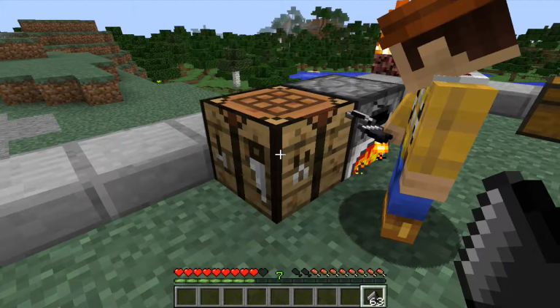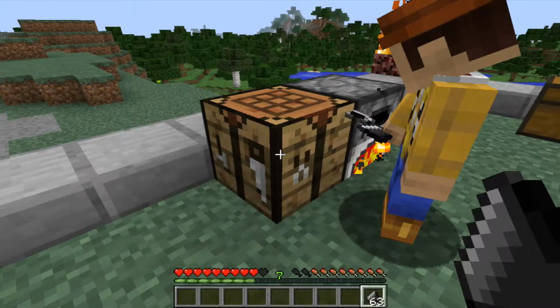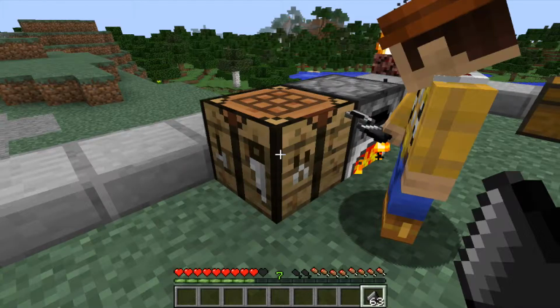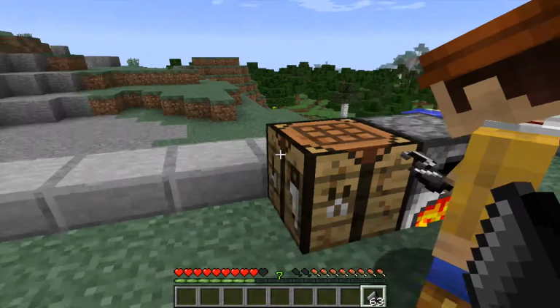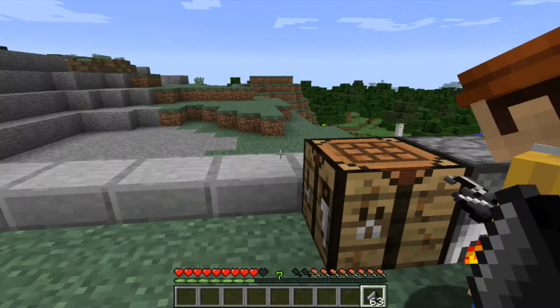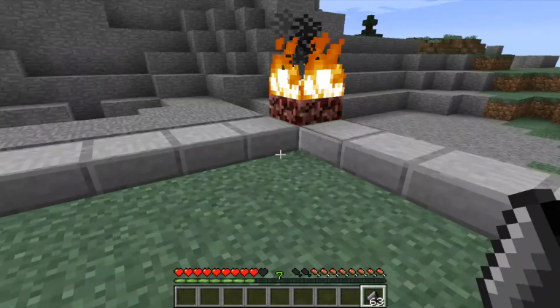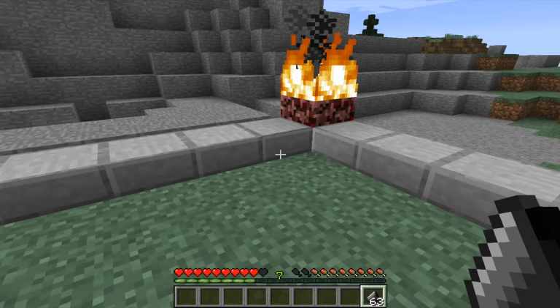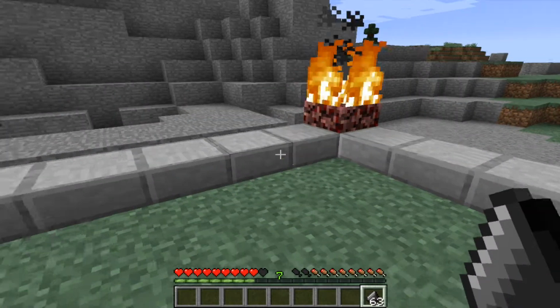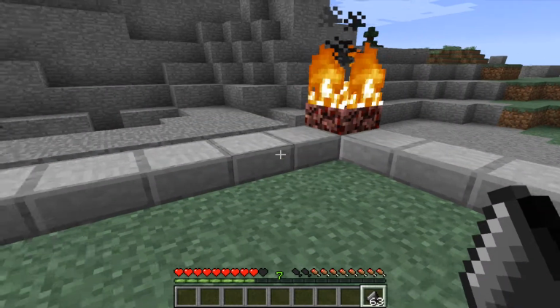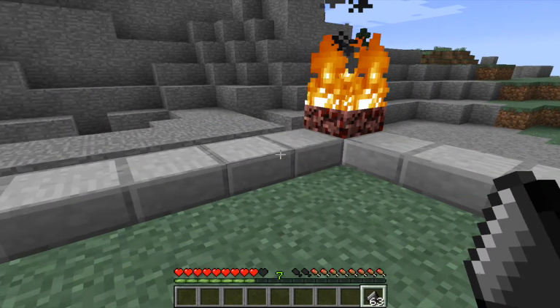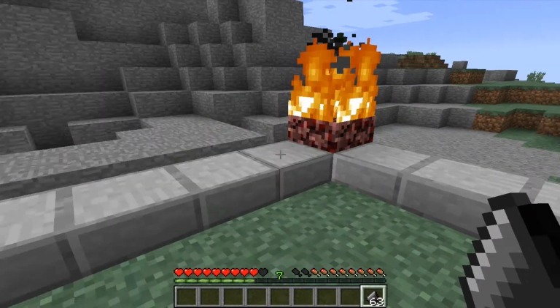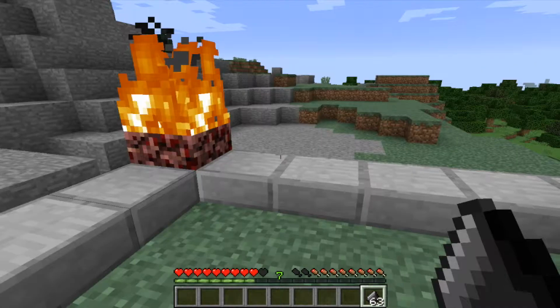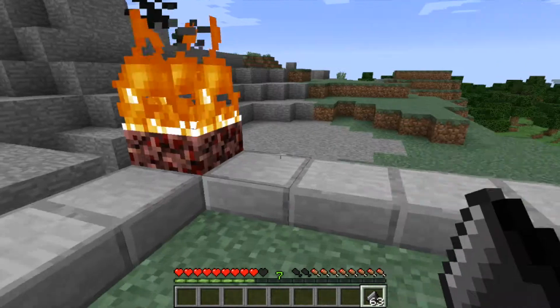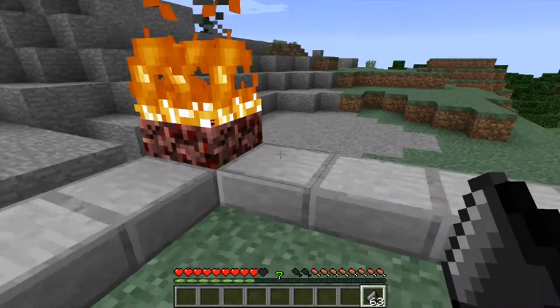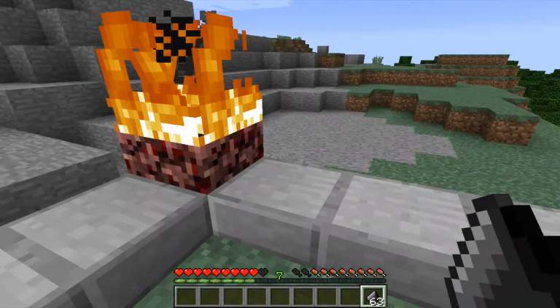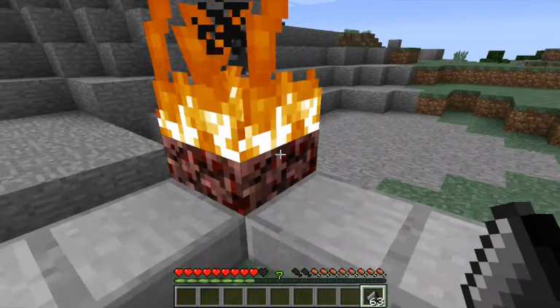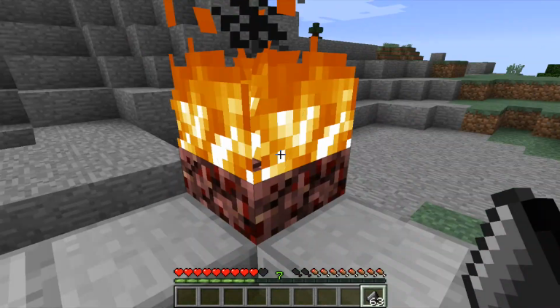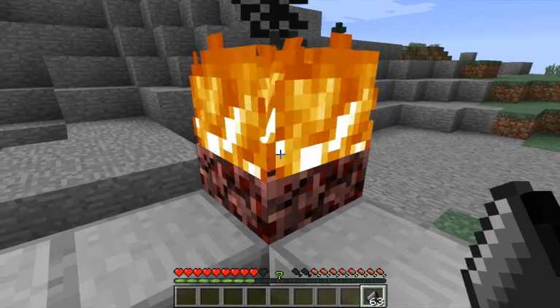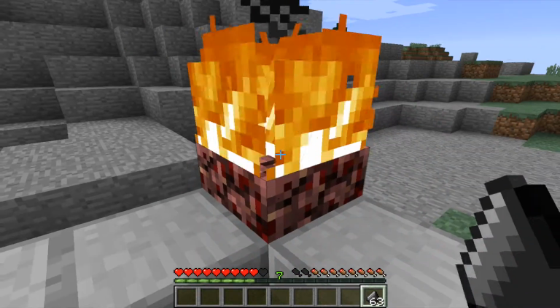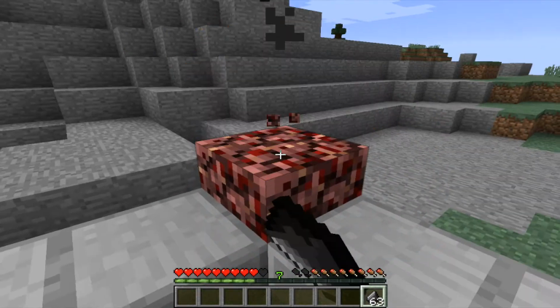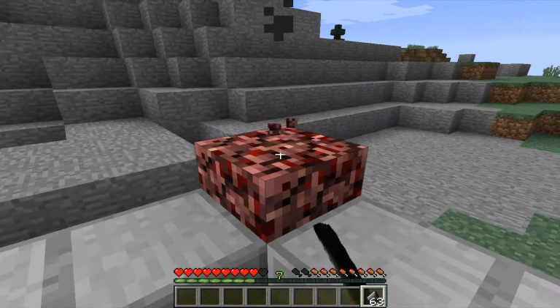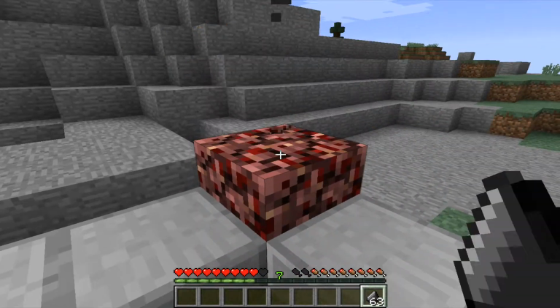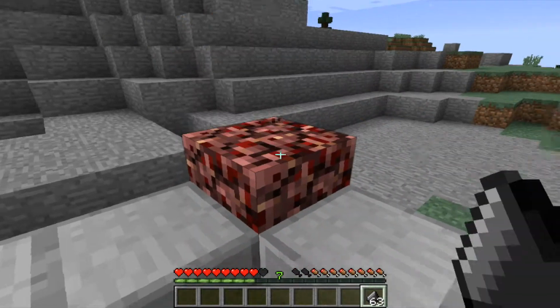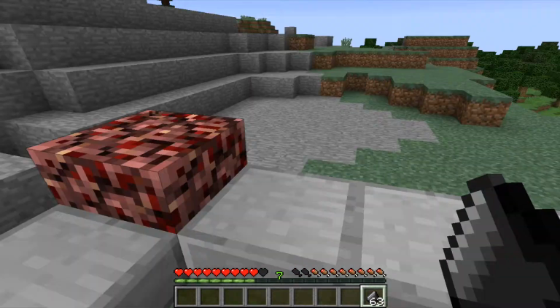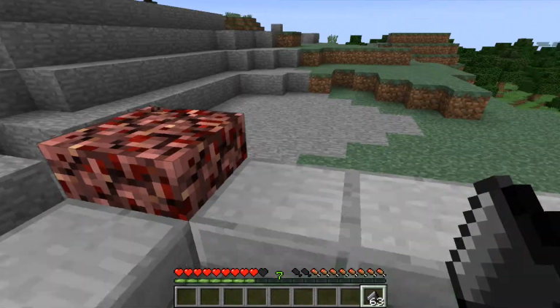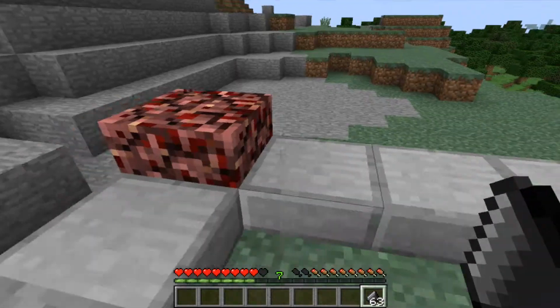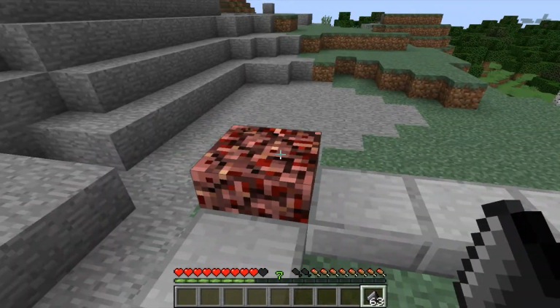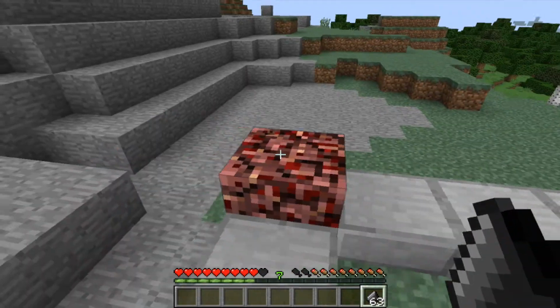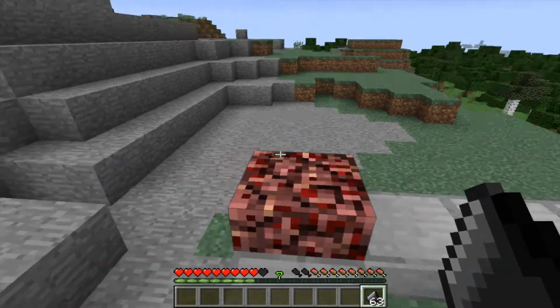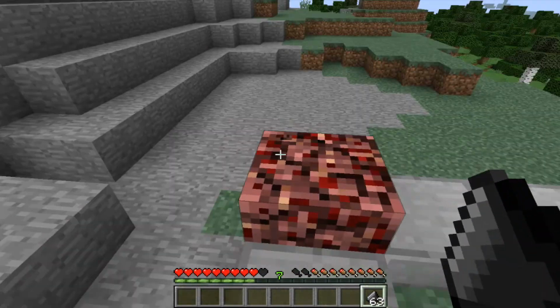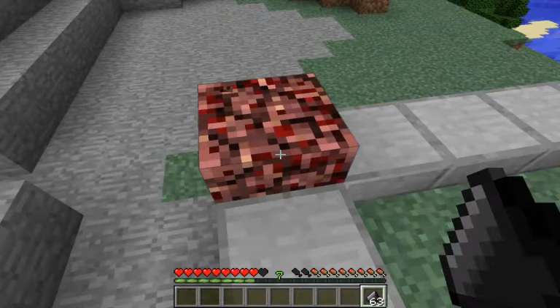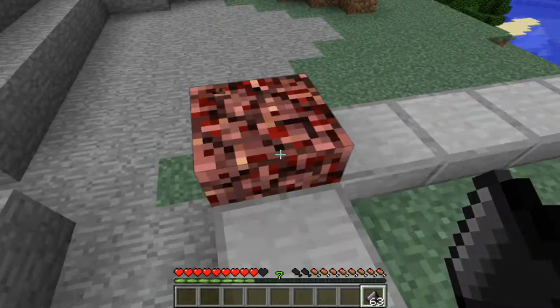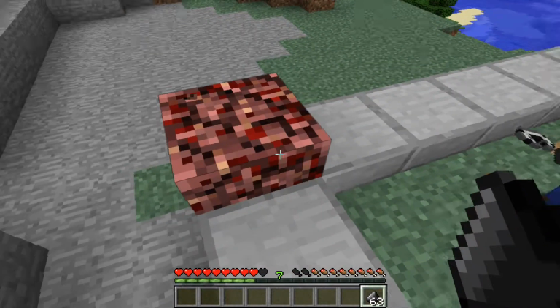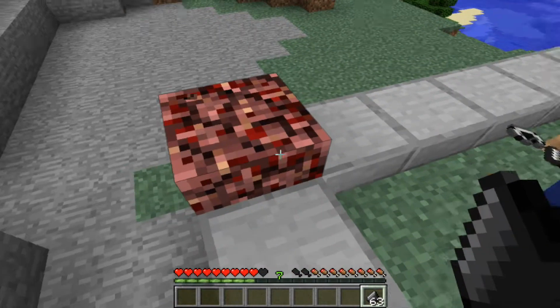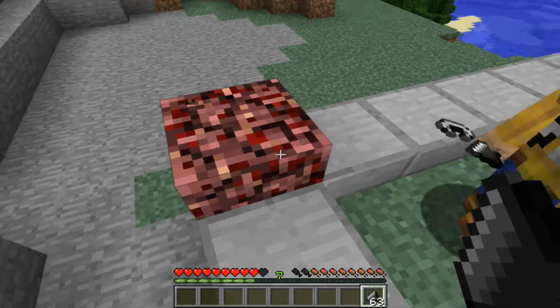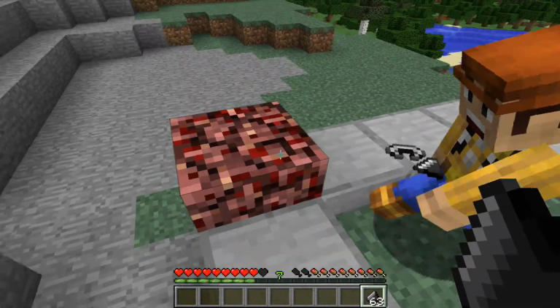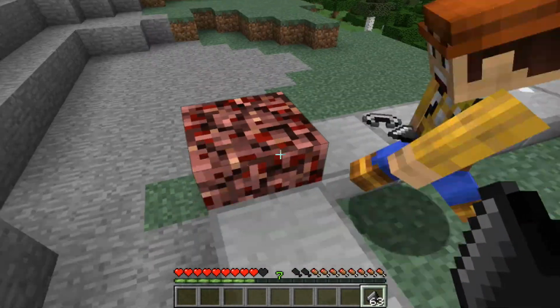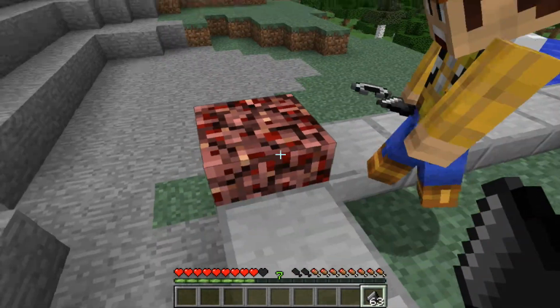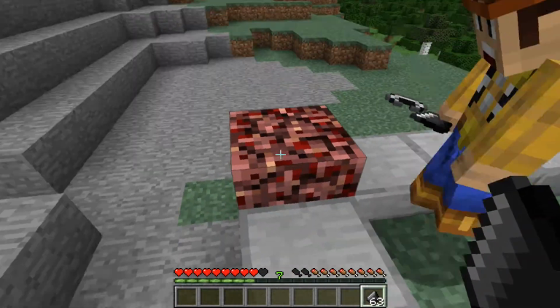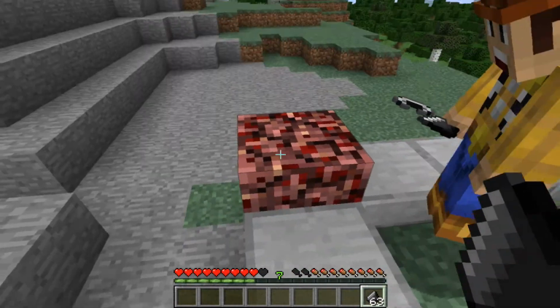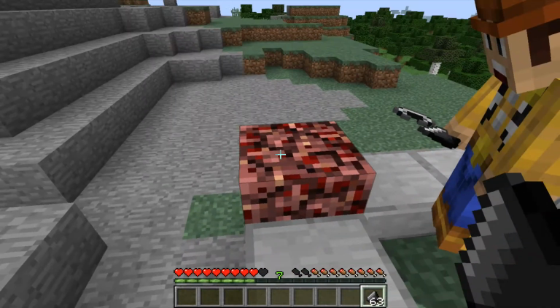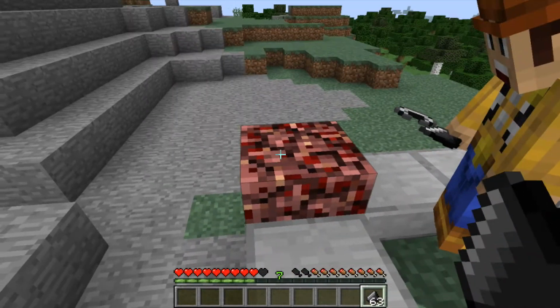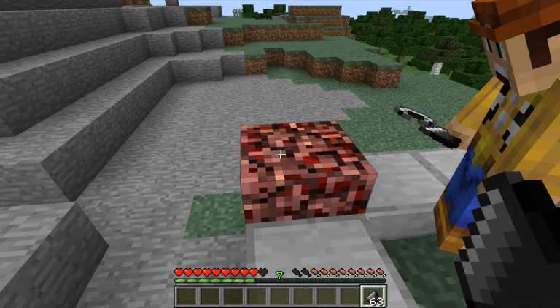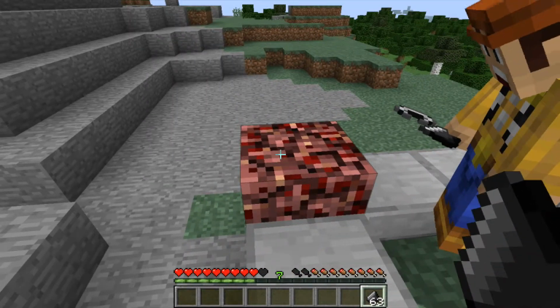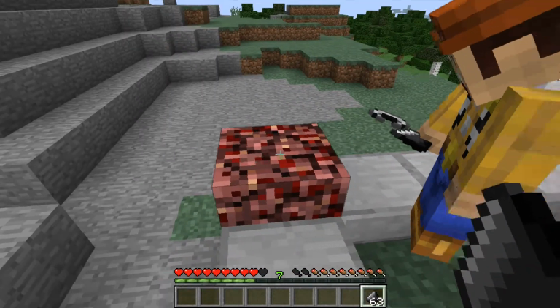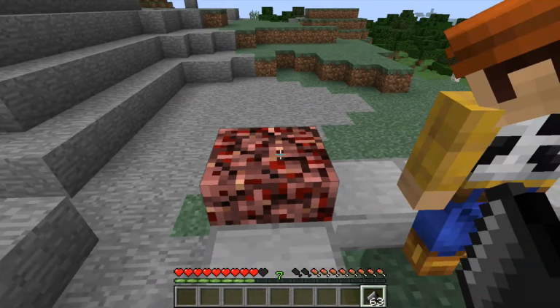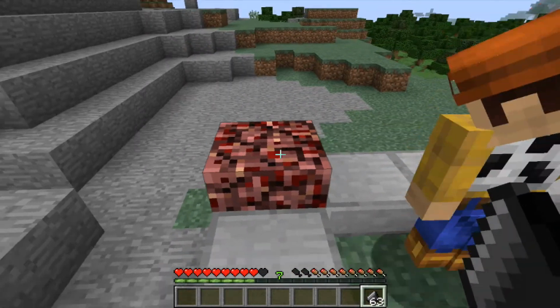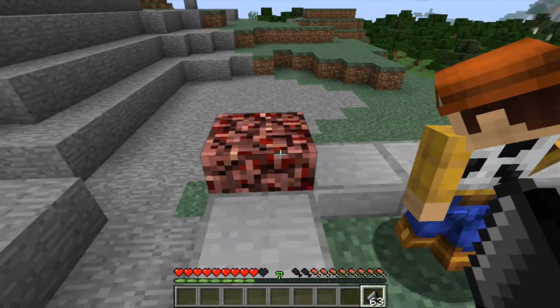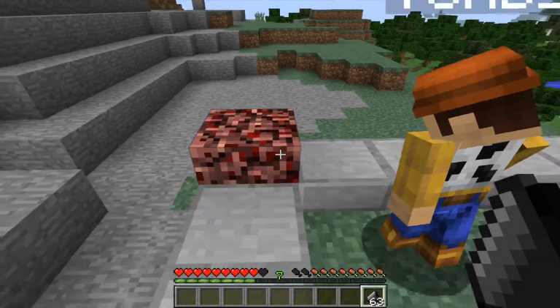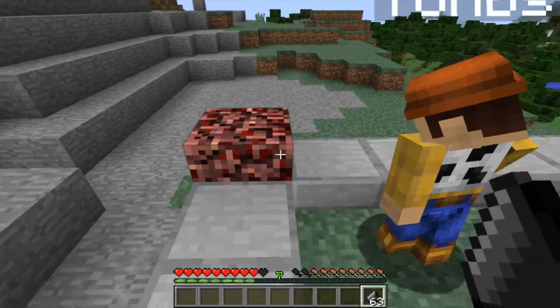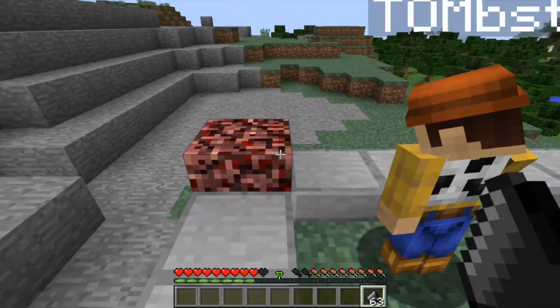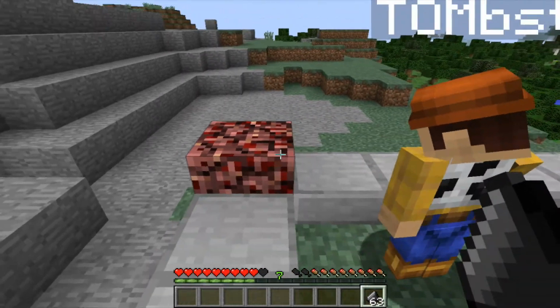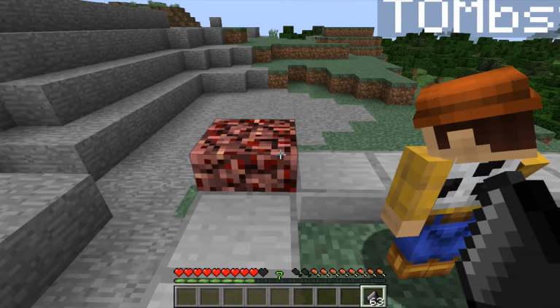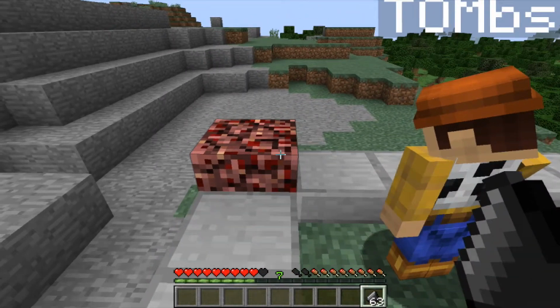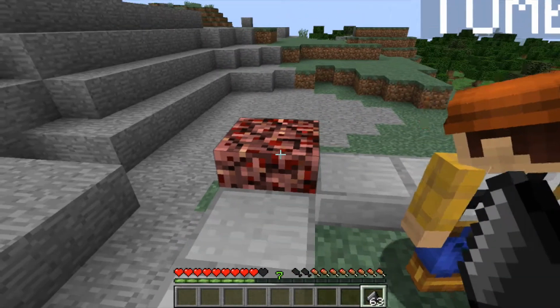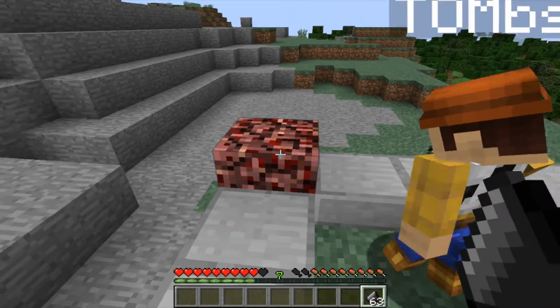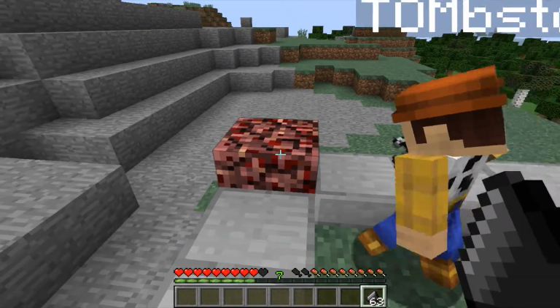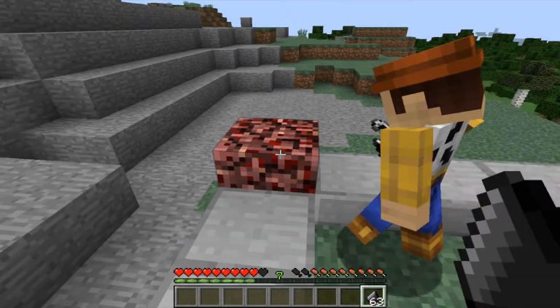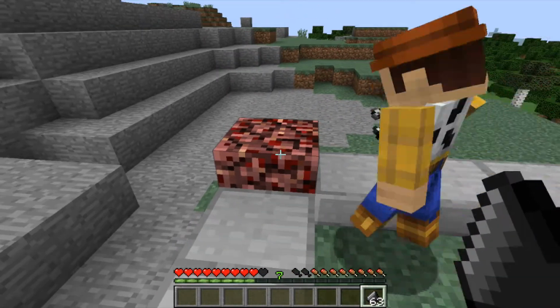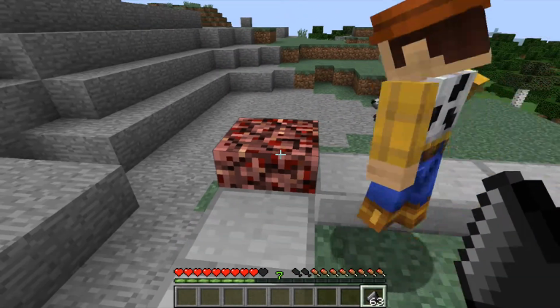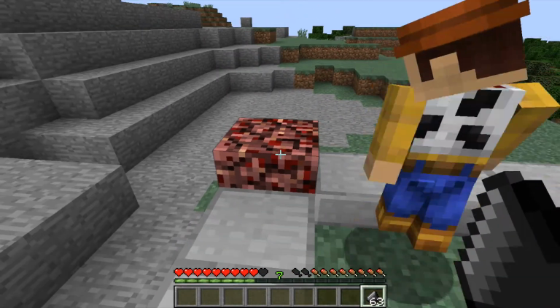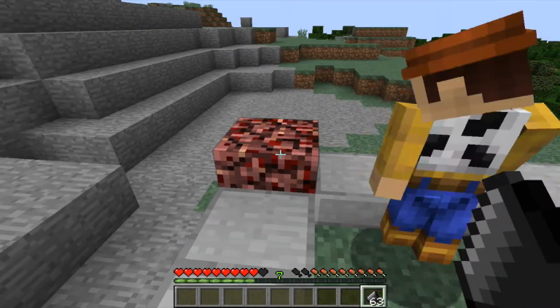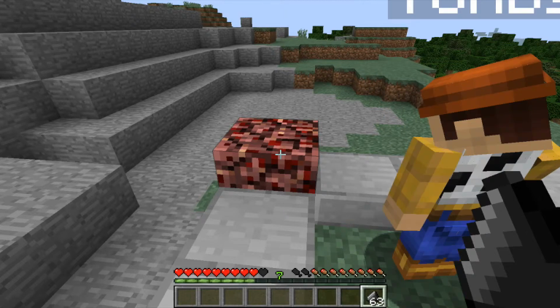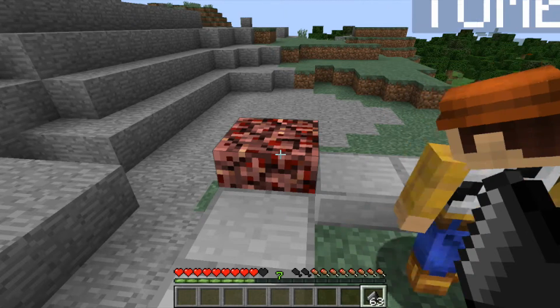And there you go — flint and steel! The great thing about netherrack, which is that stuff we've got there, is that it burns eternally once you've set it on fire.